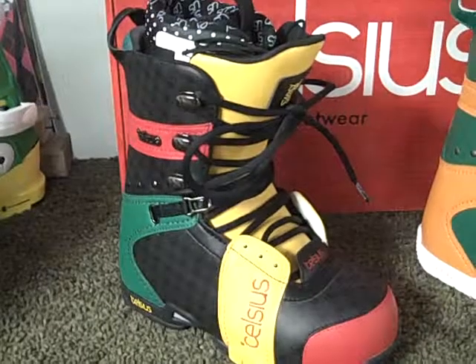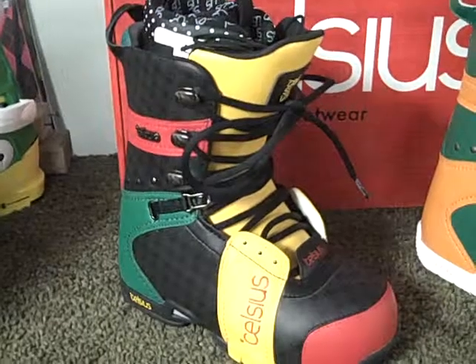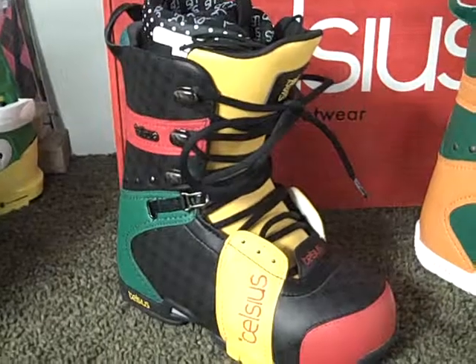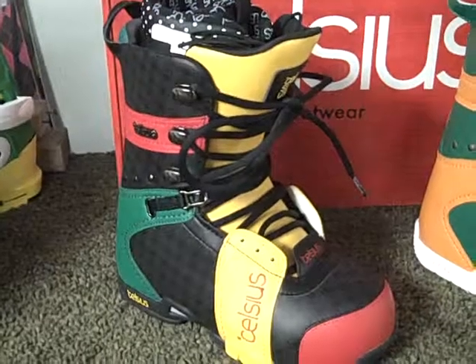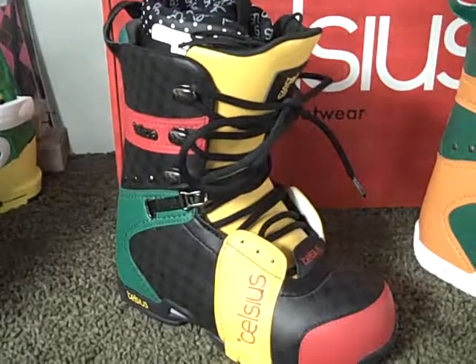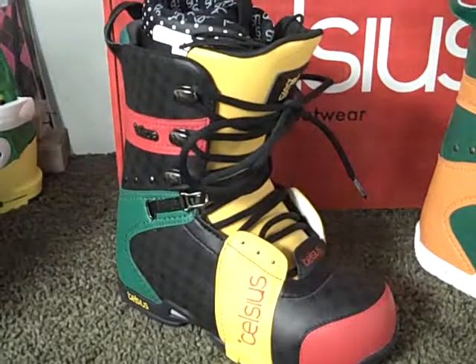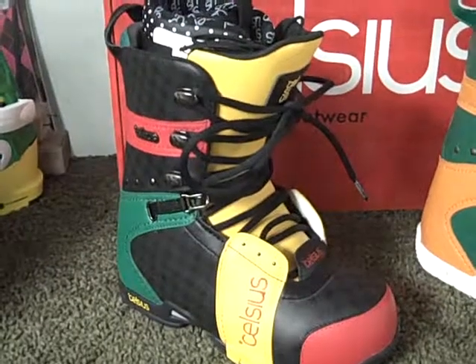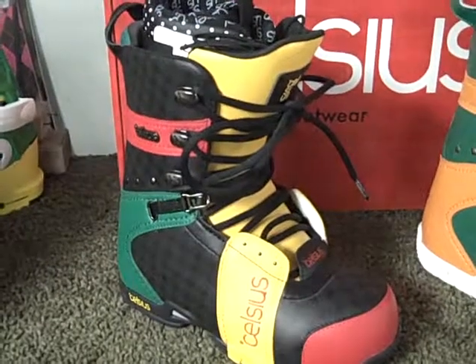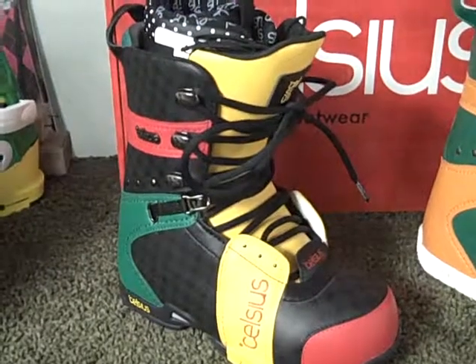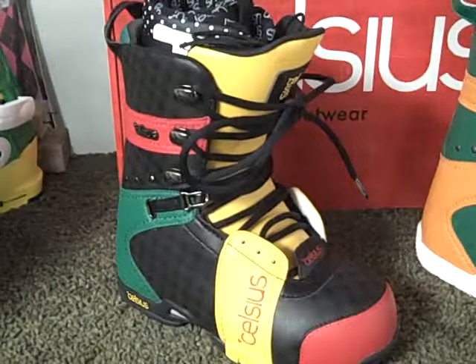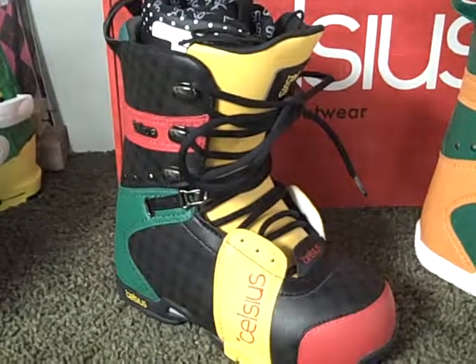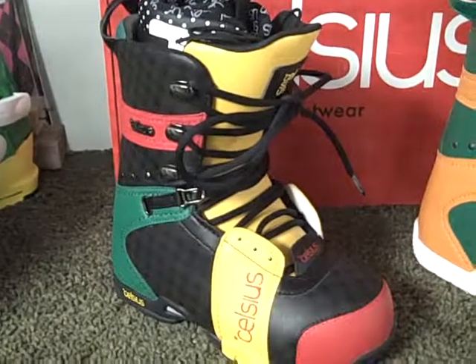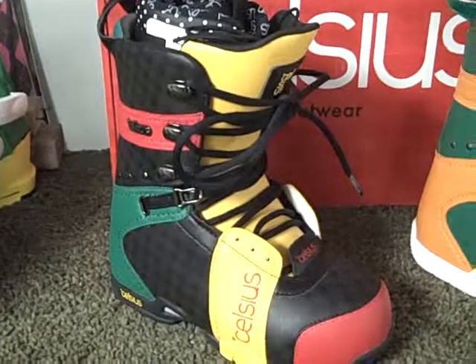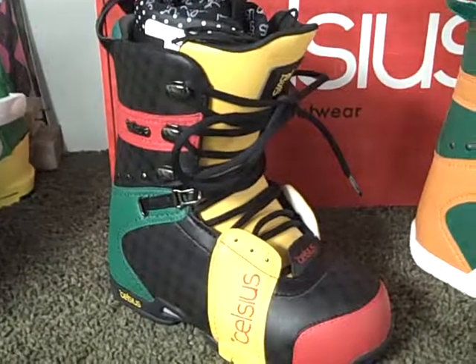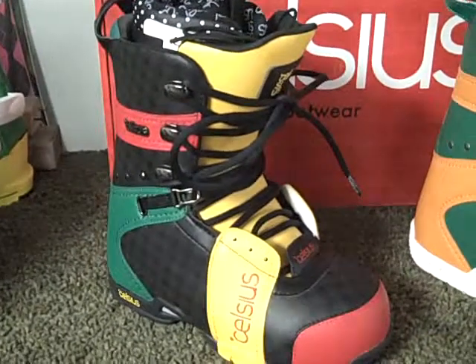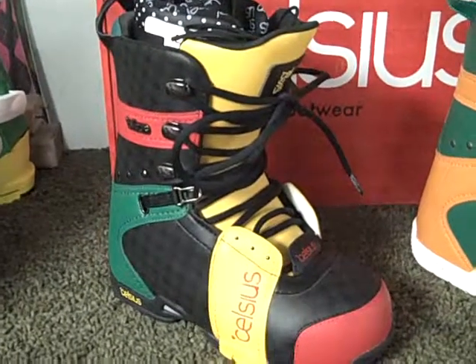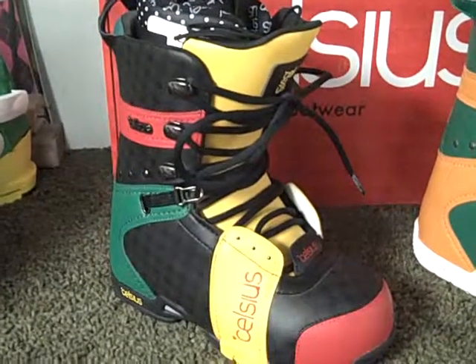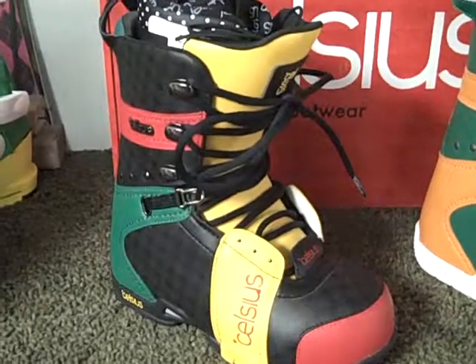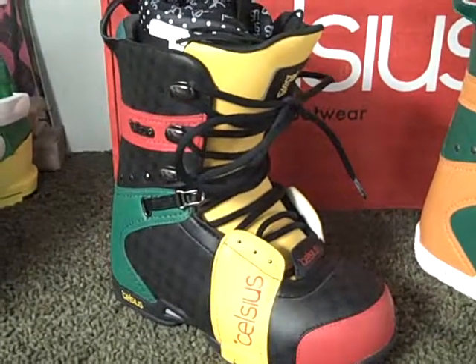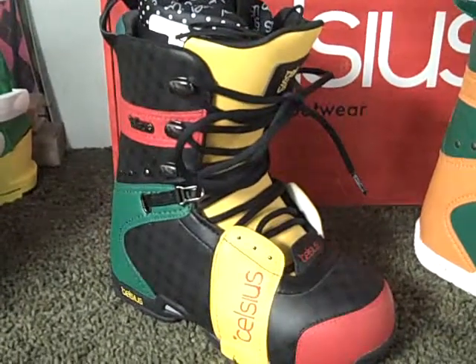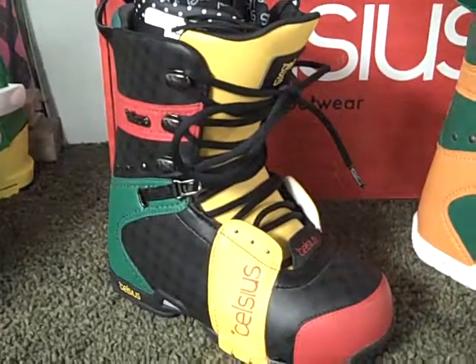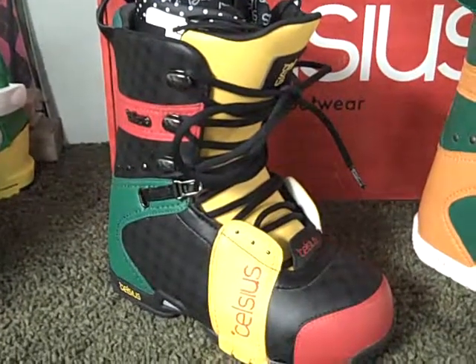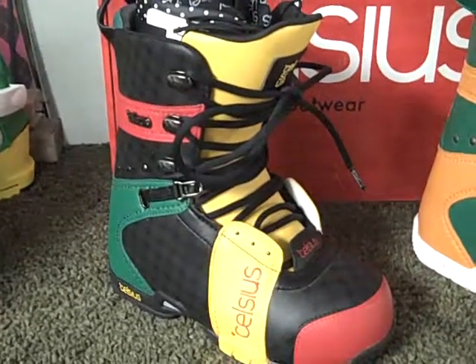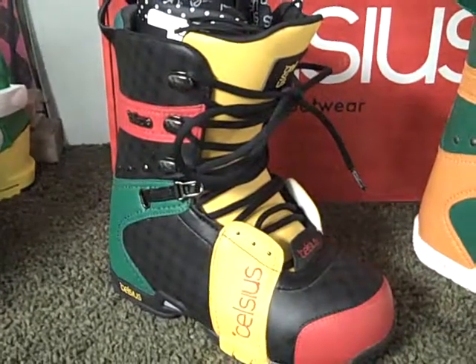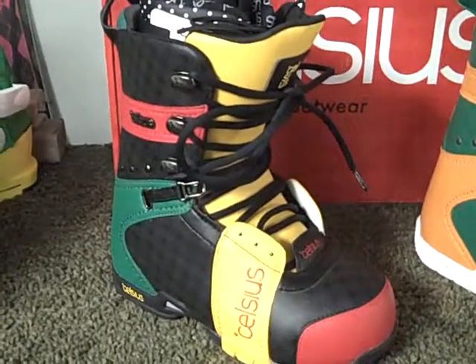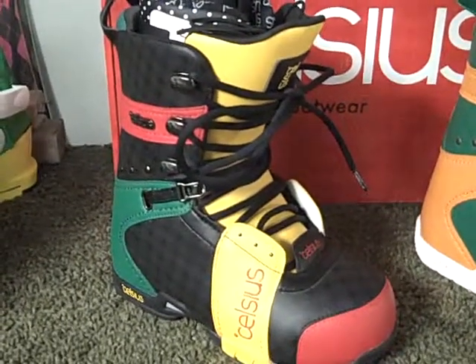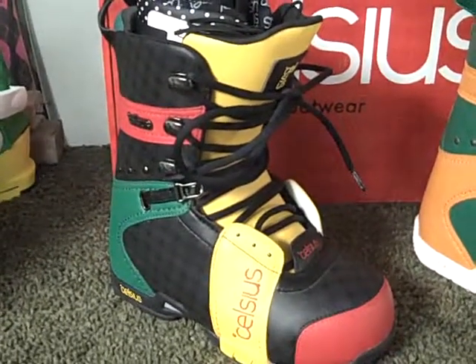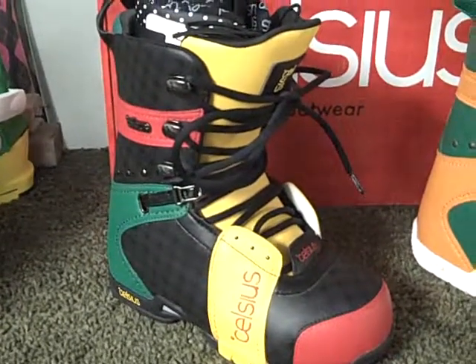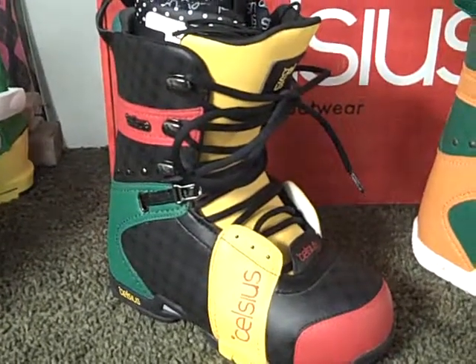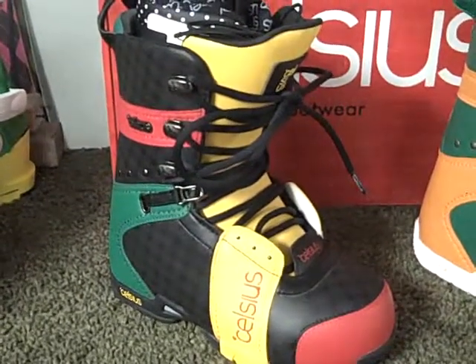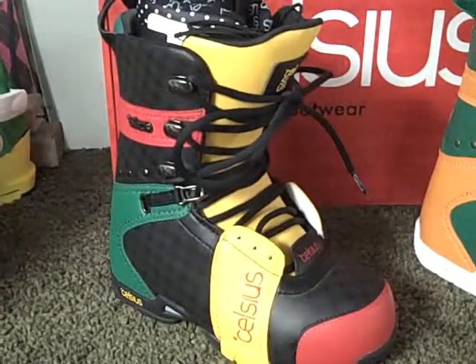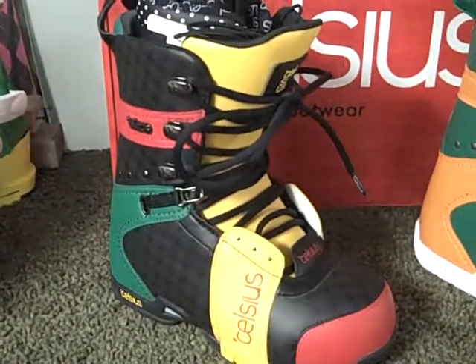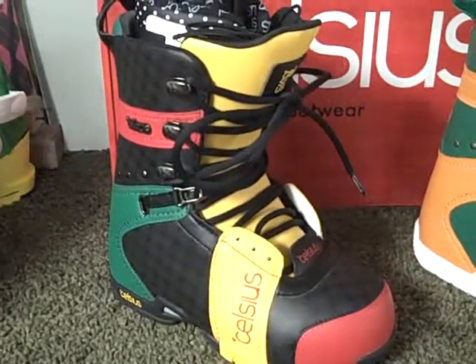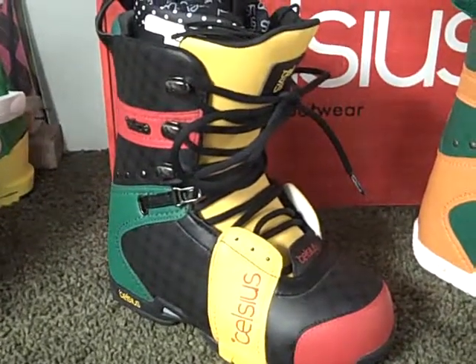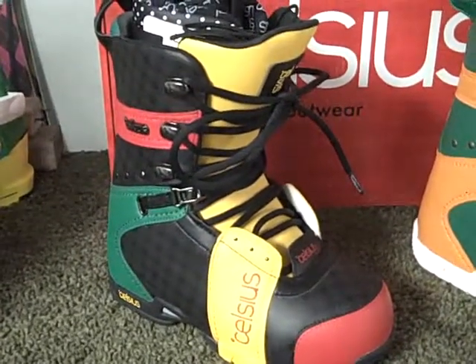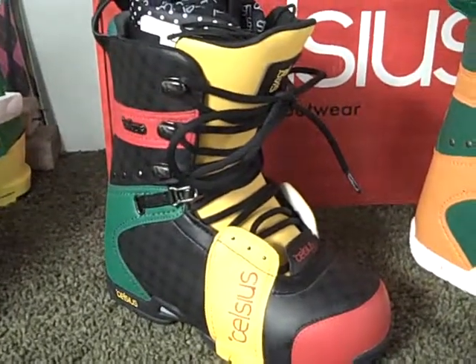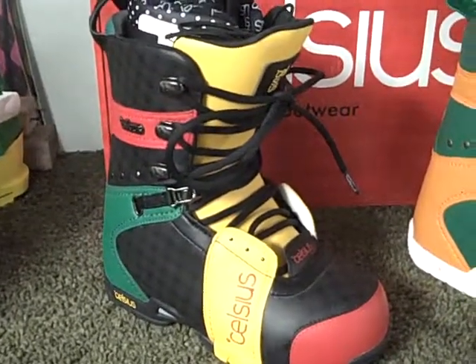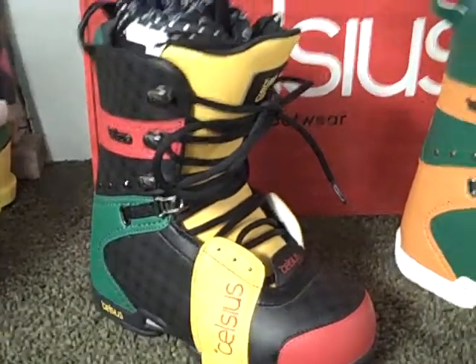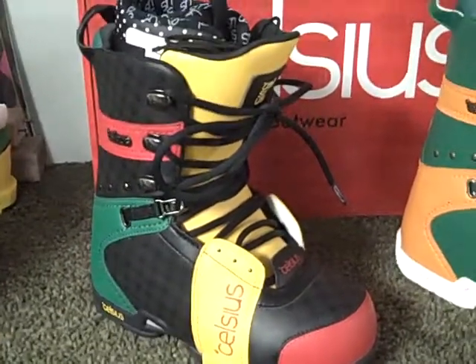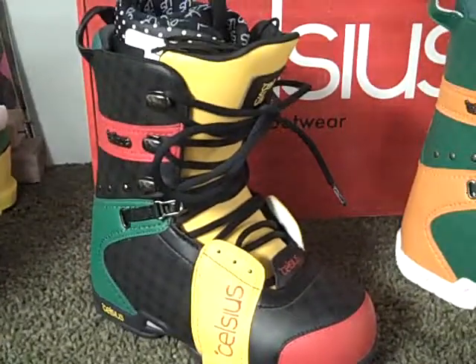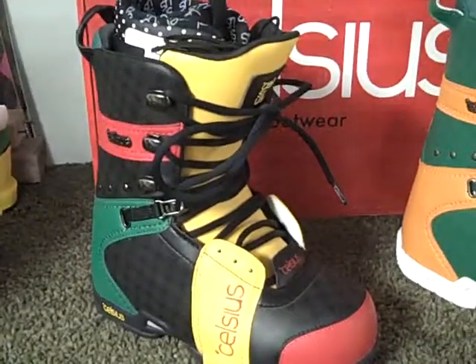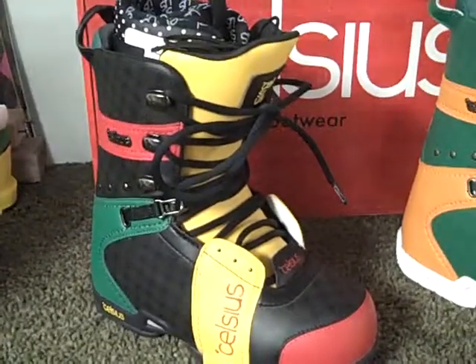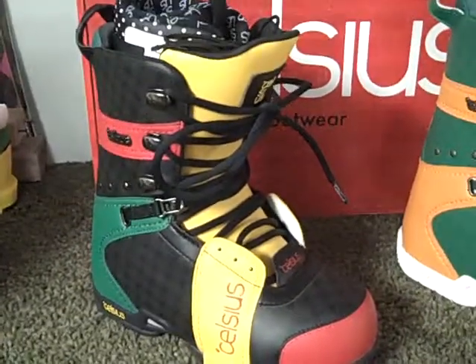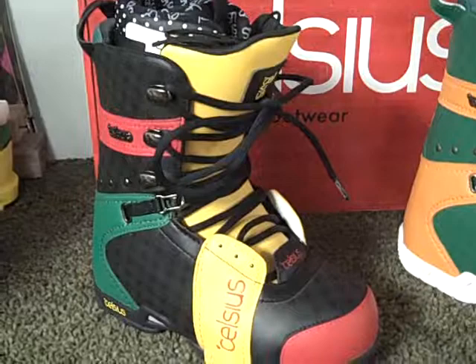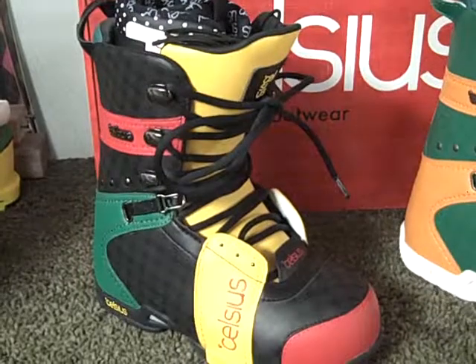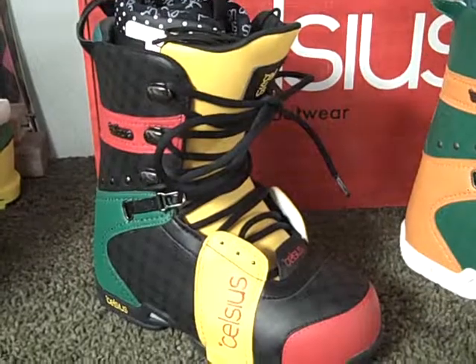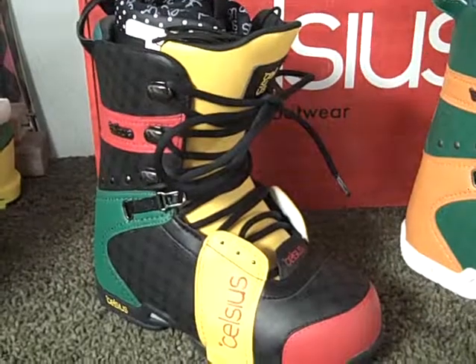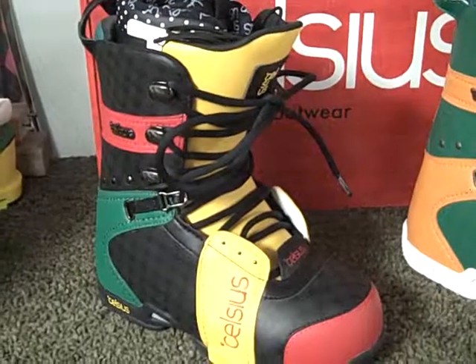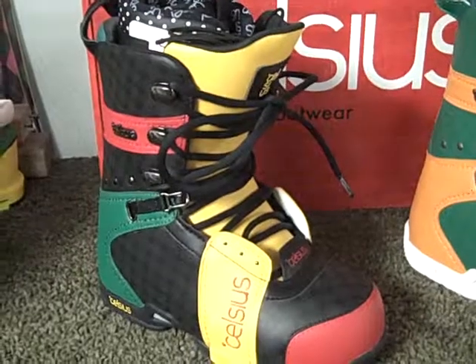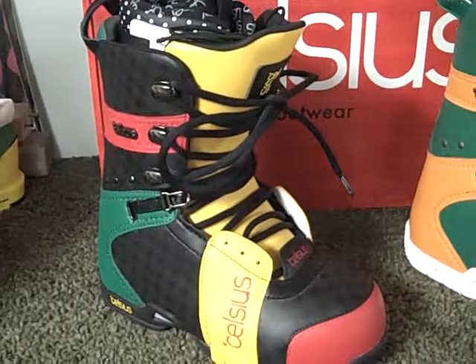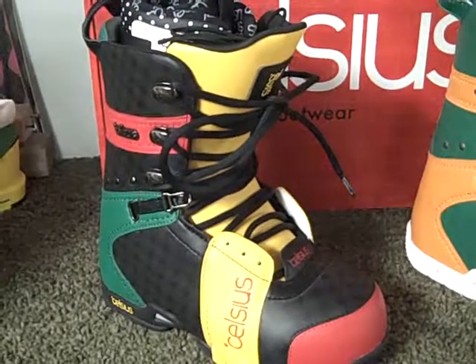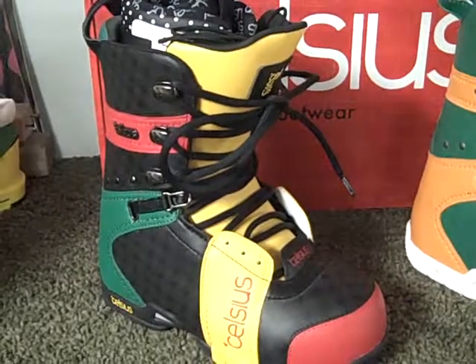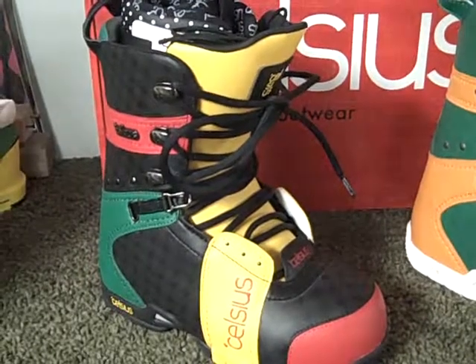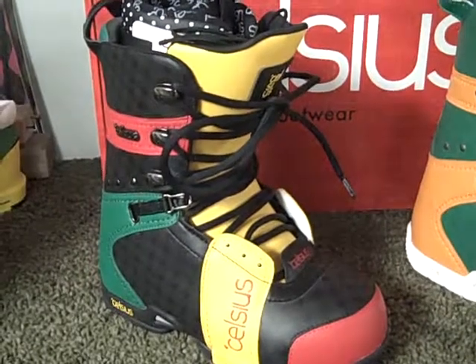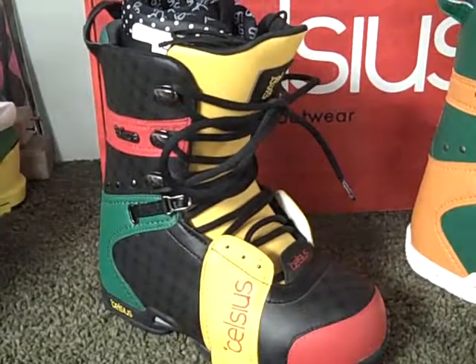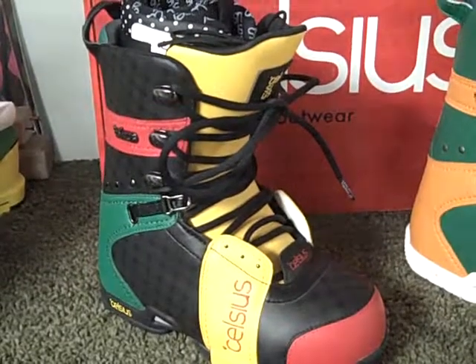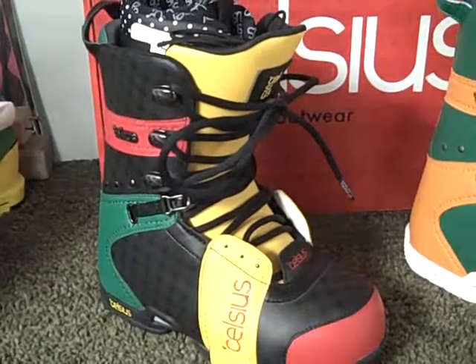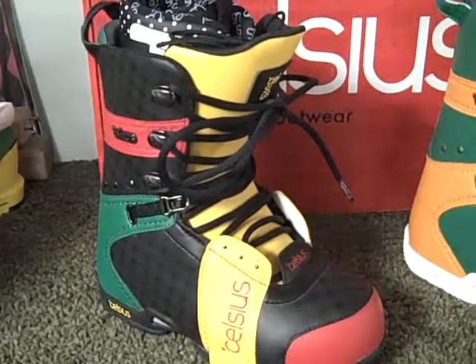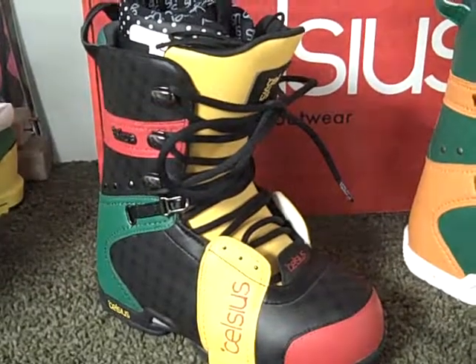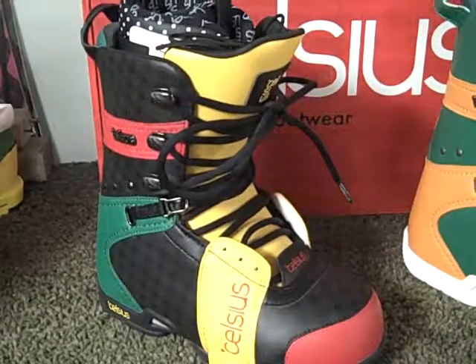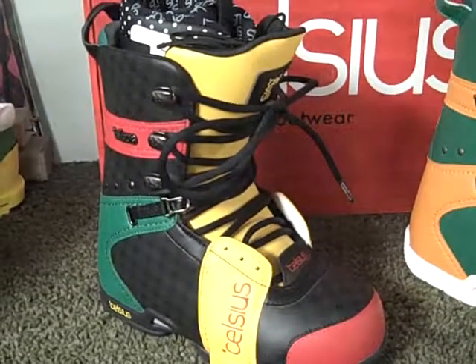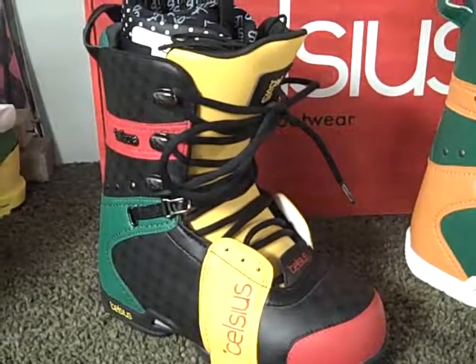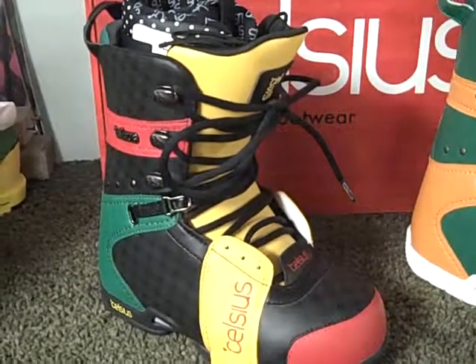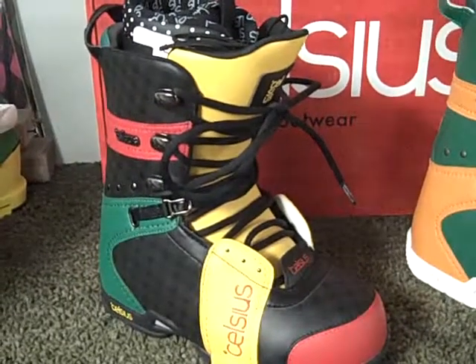Thanks for checking out GetBoards.com. Right now I'm going to show you the 2010 Celsius Series Snowboard Boot for Men.